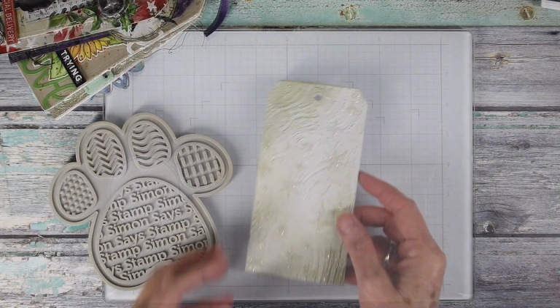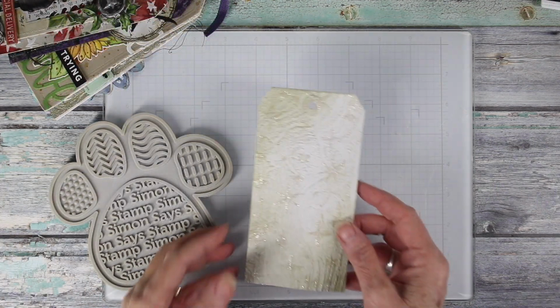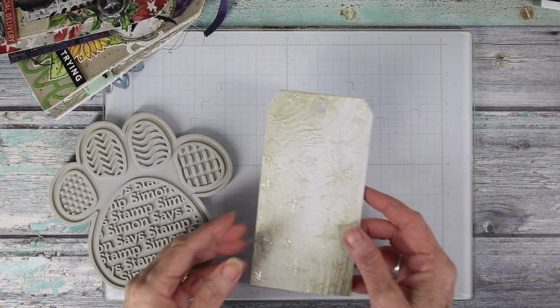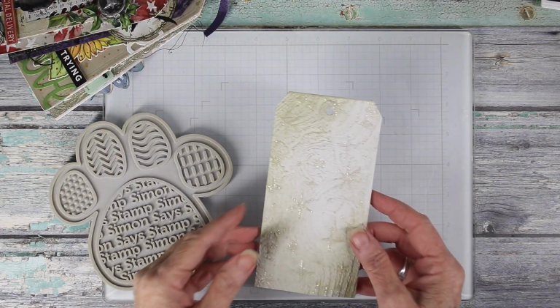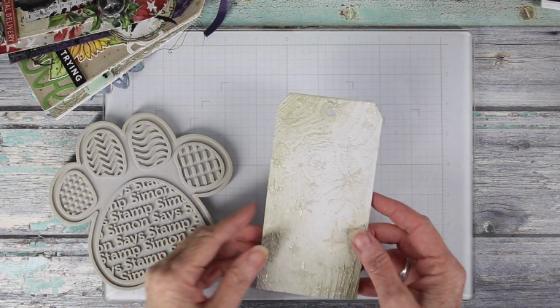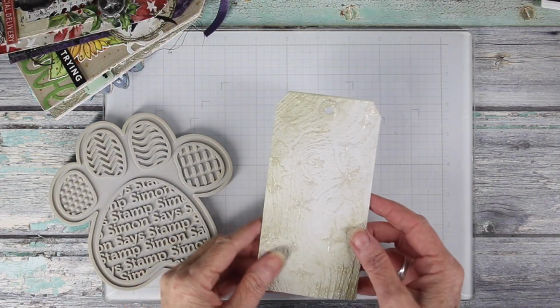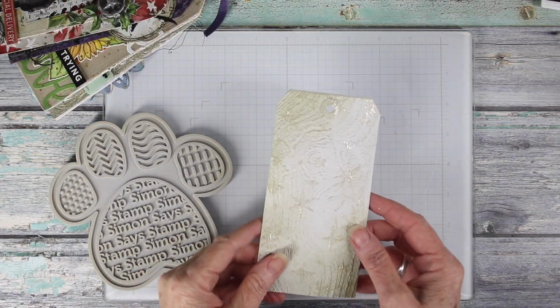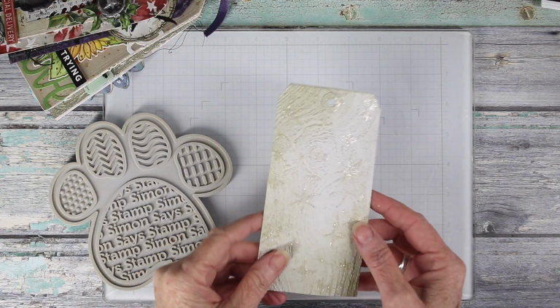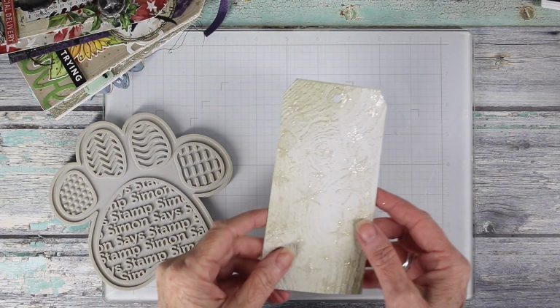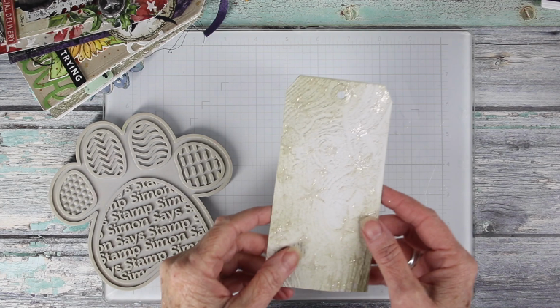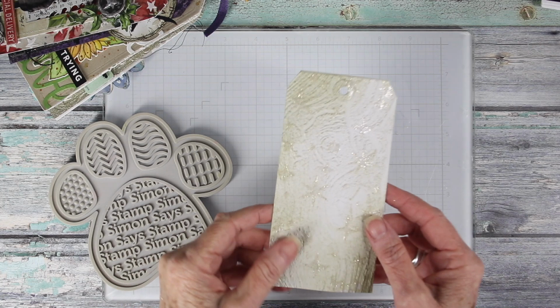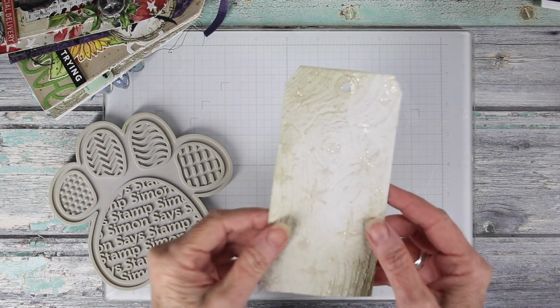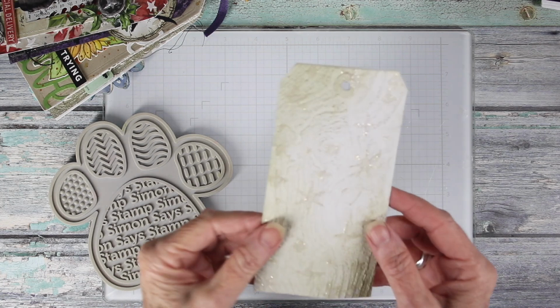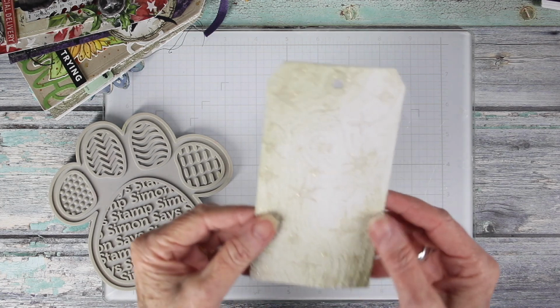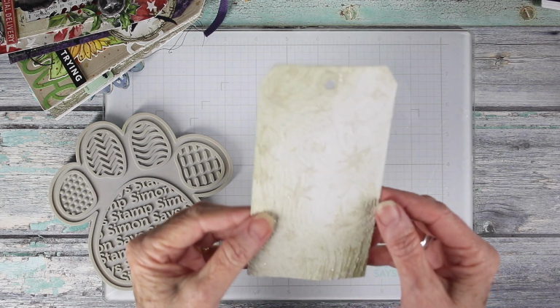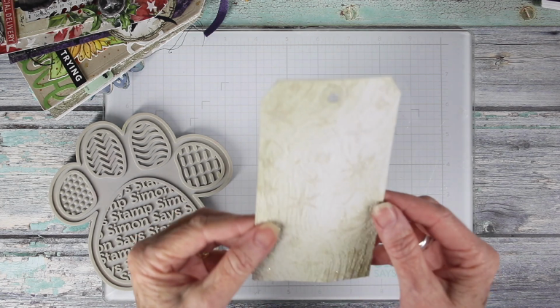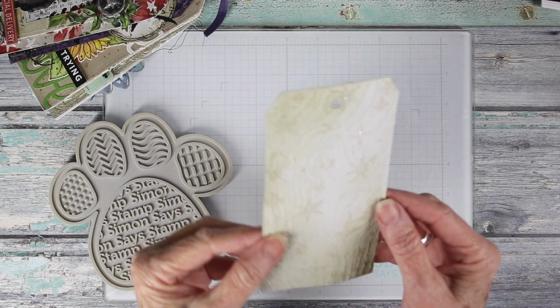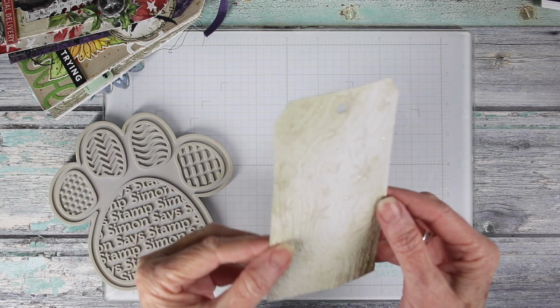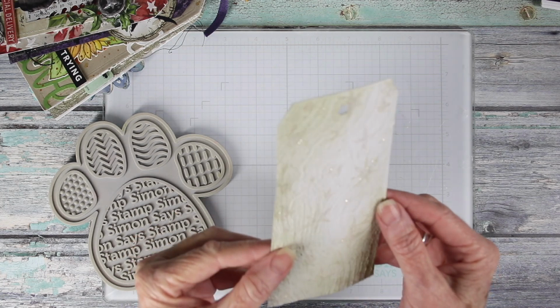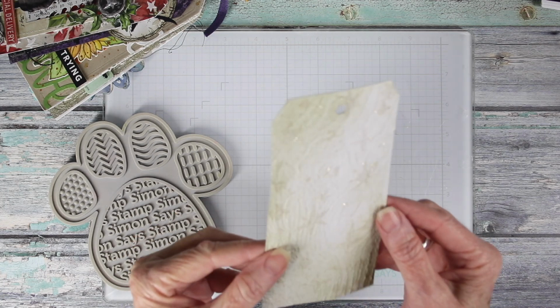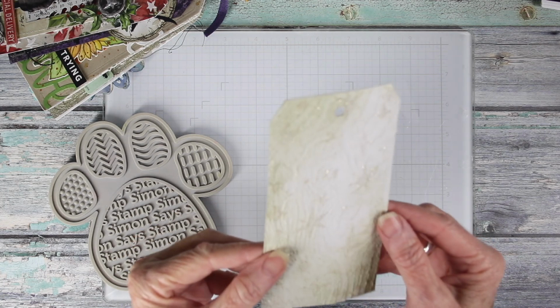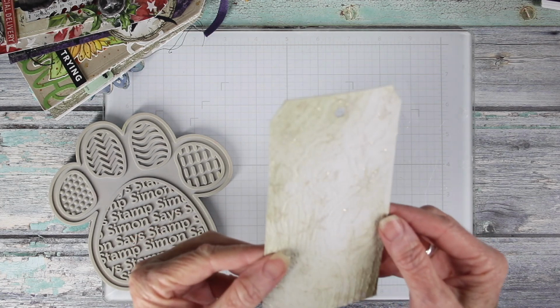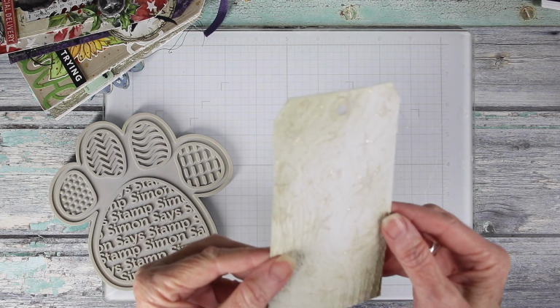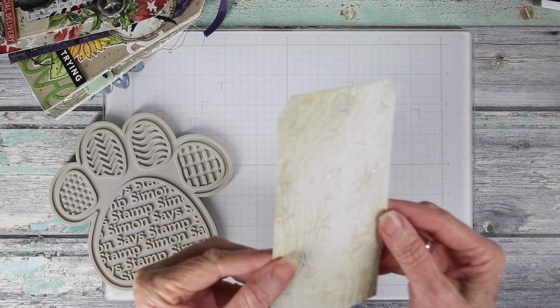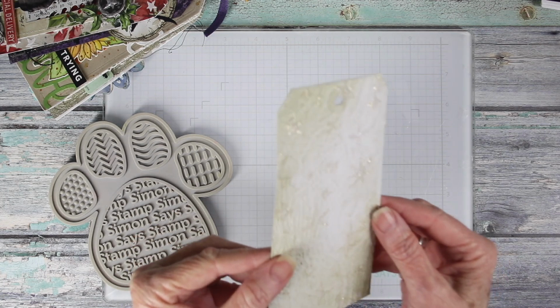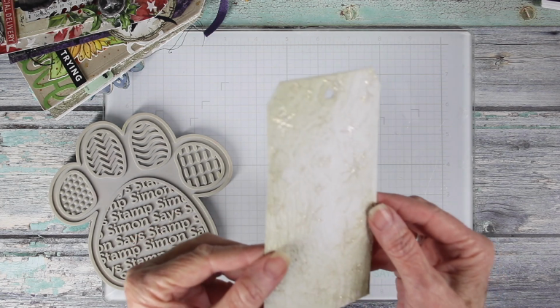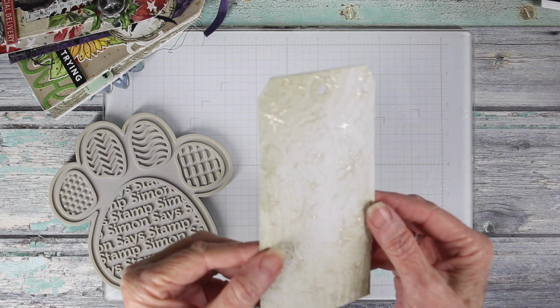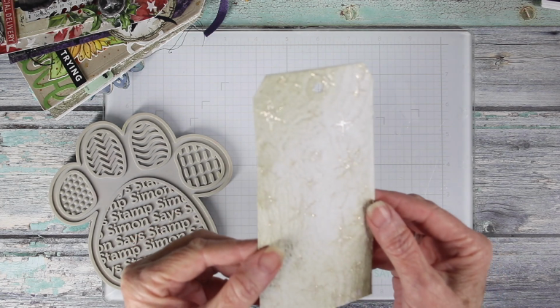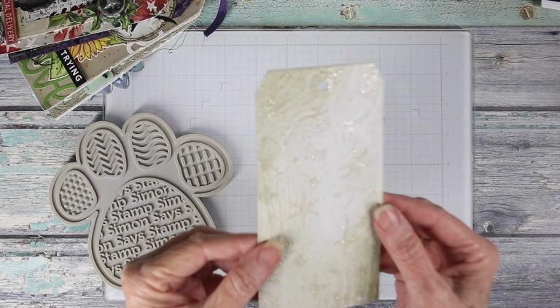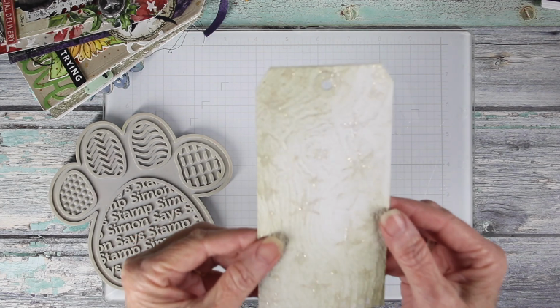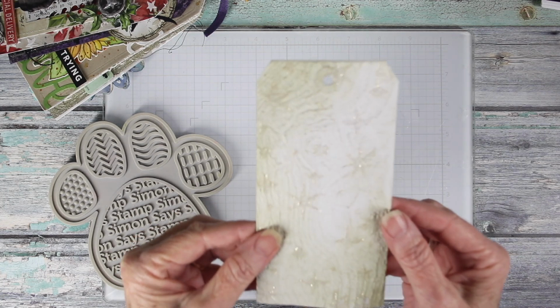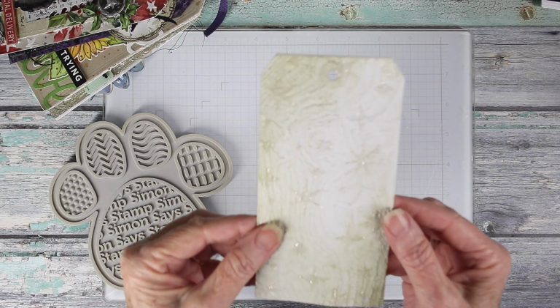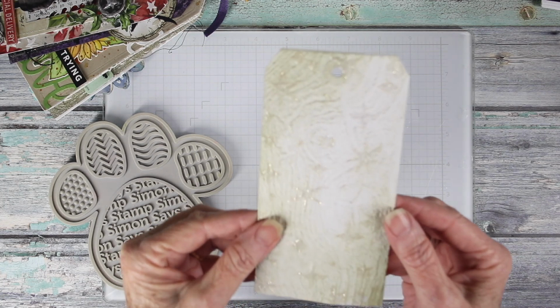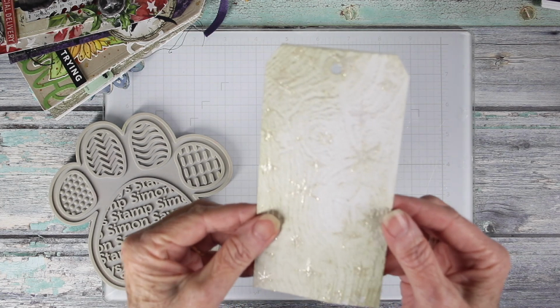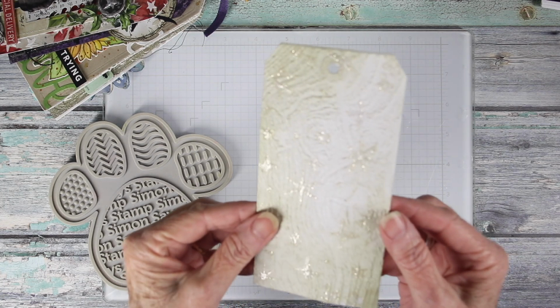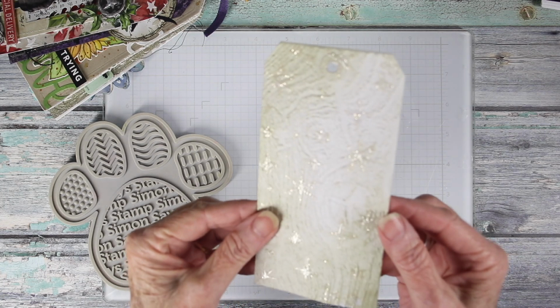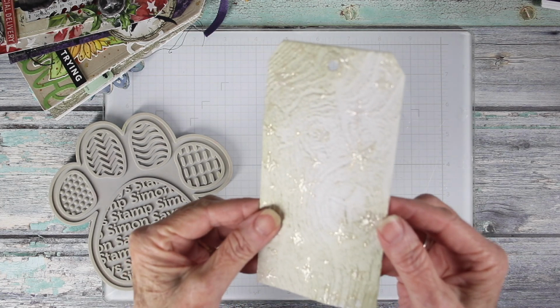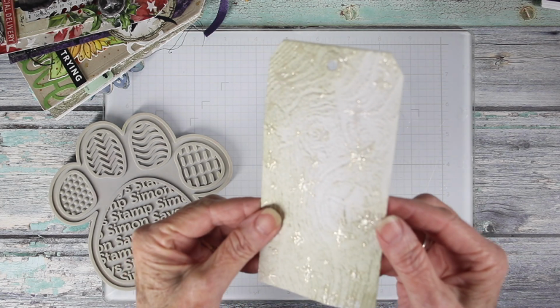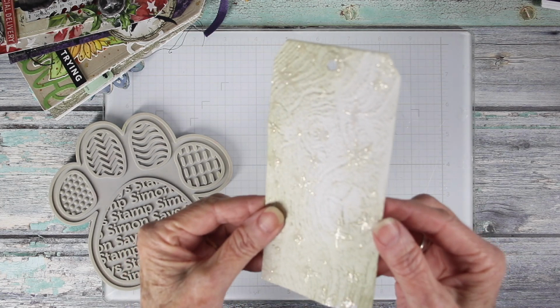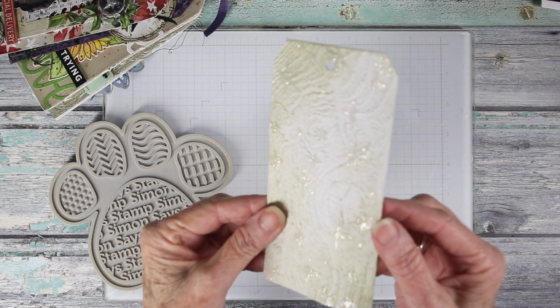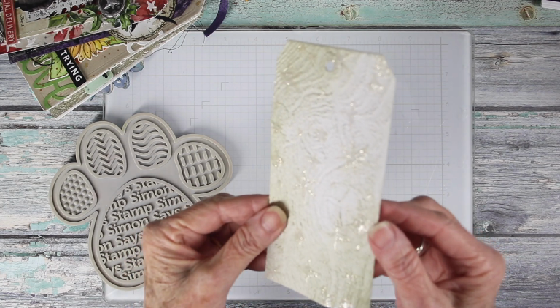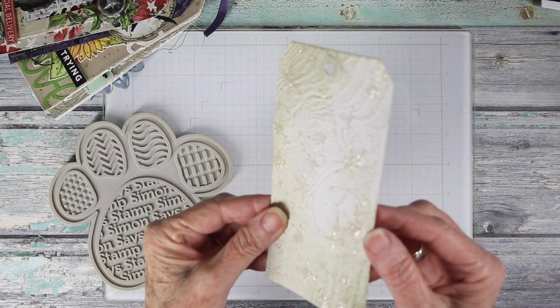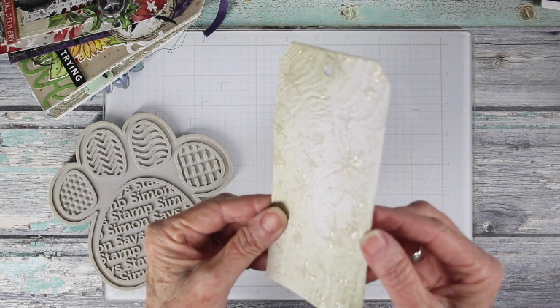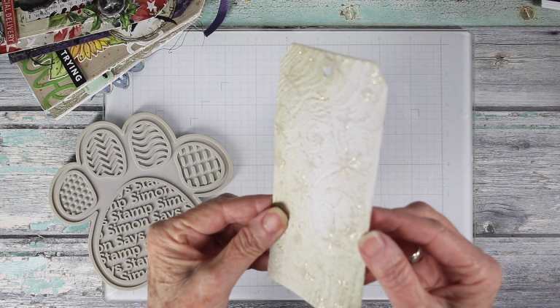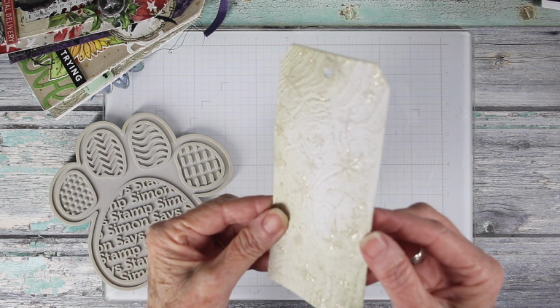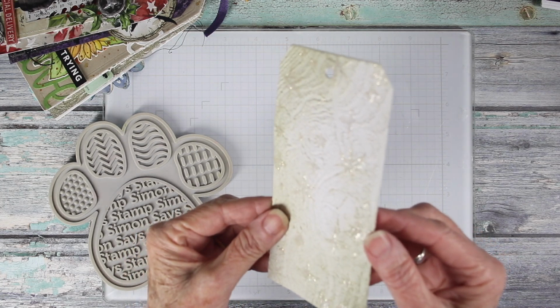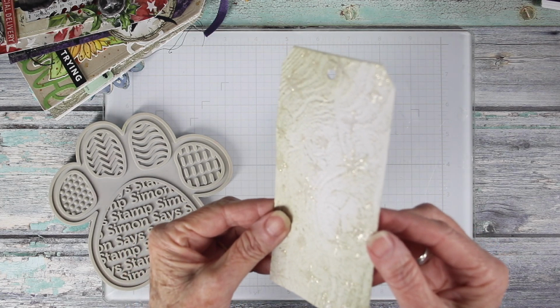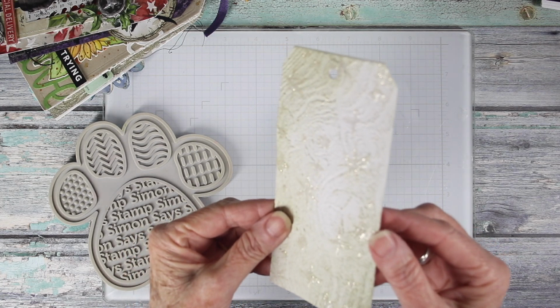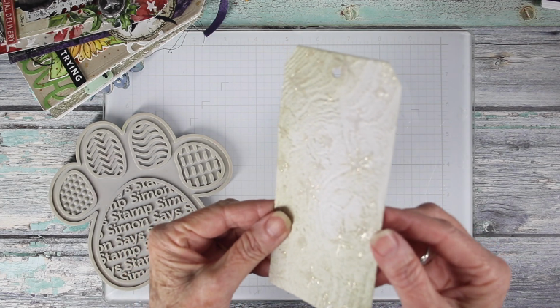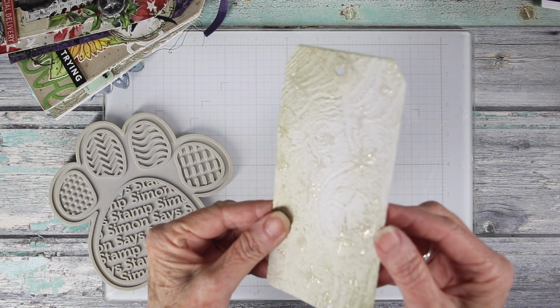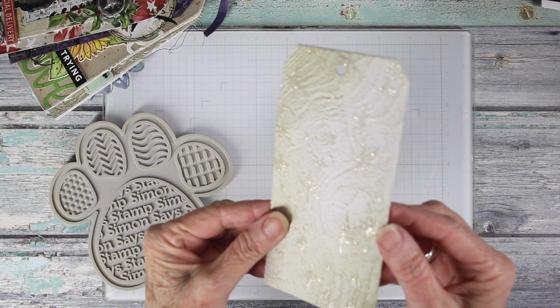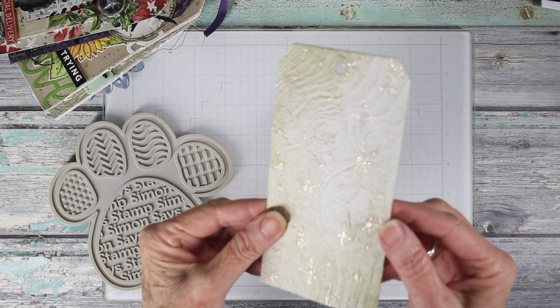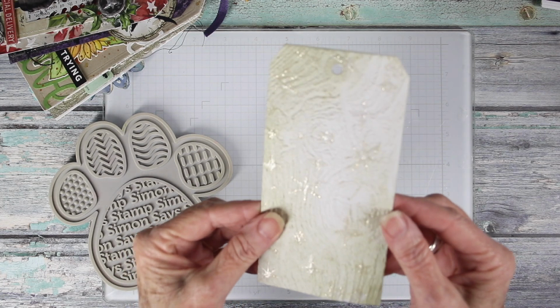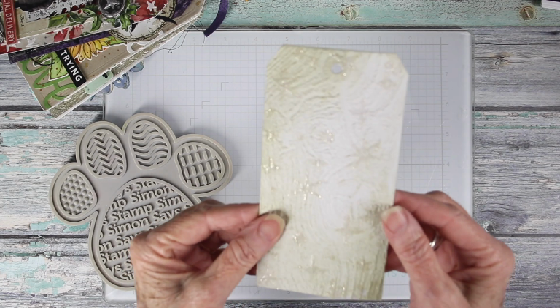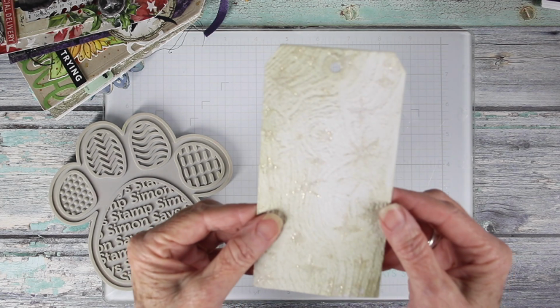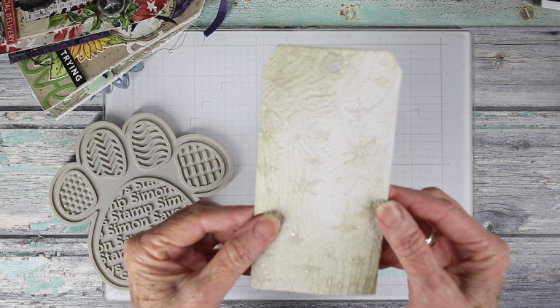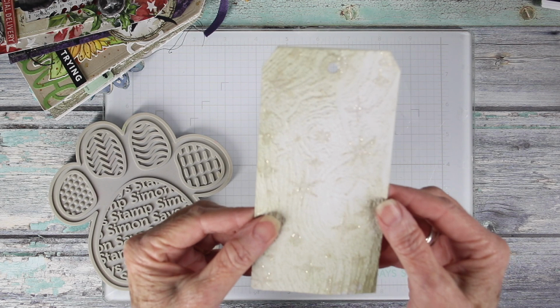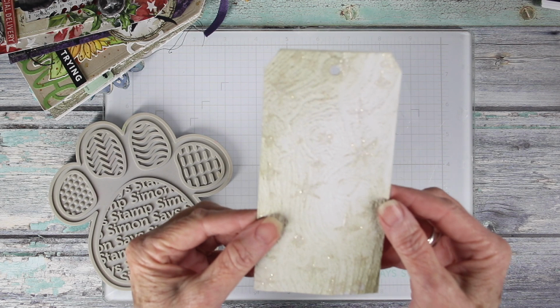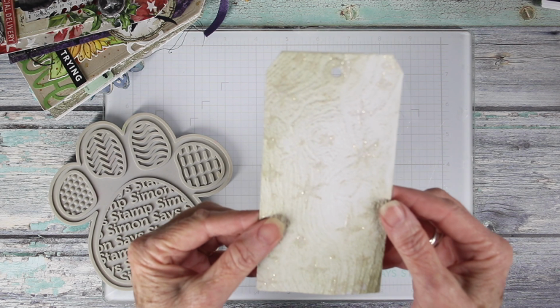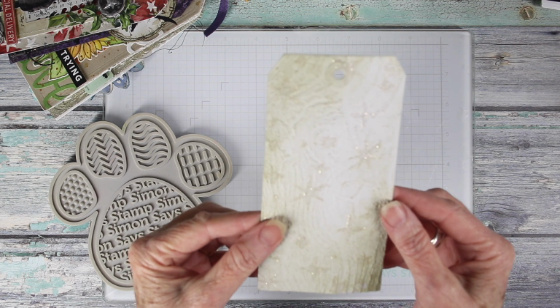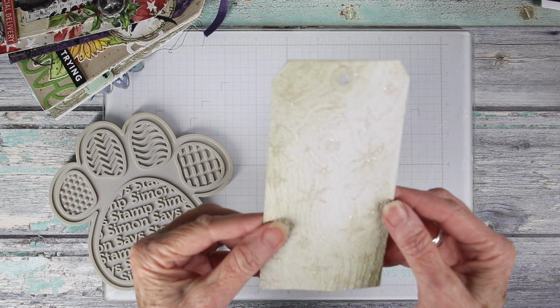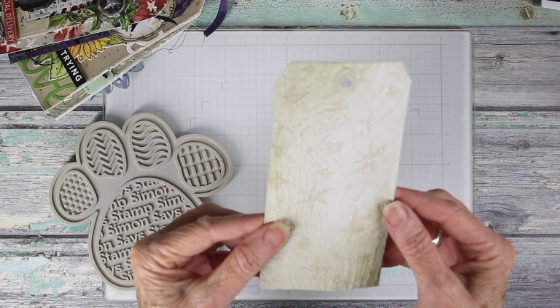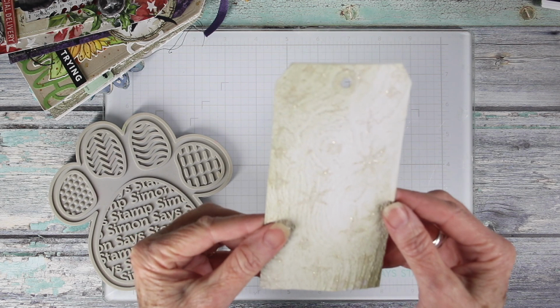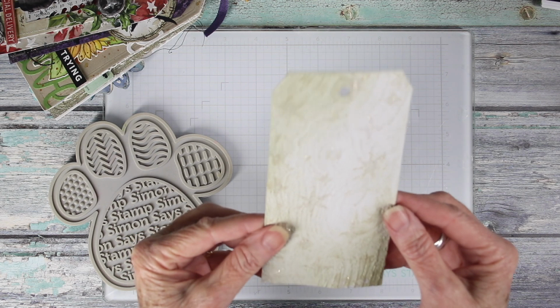Now that the paste is dry, you can see the raised stars and they shimmer with that glitter and also that clear base.